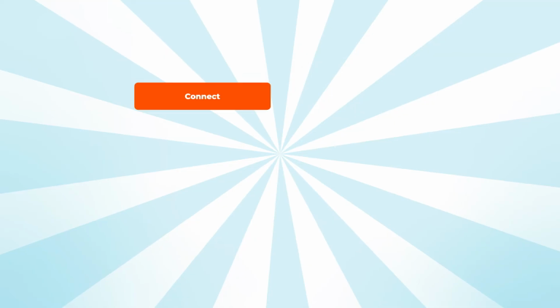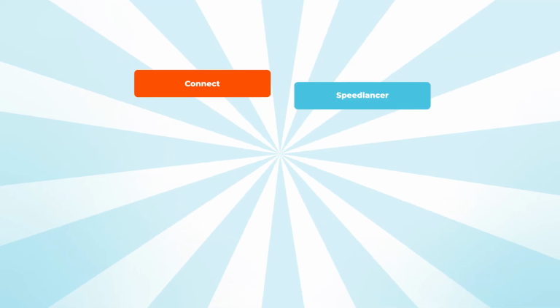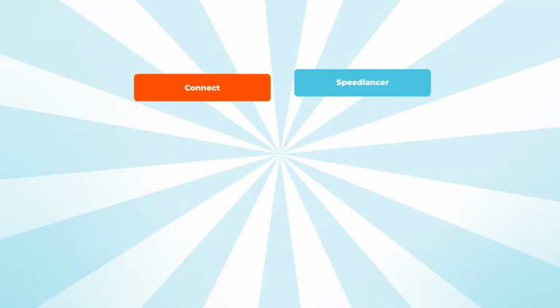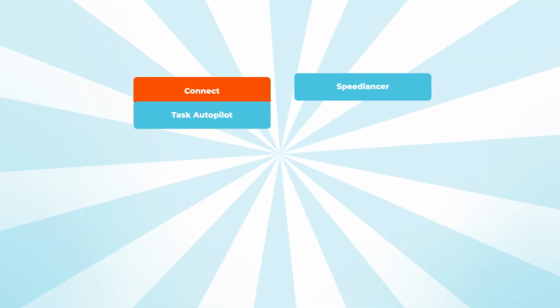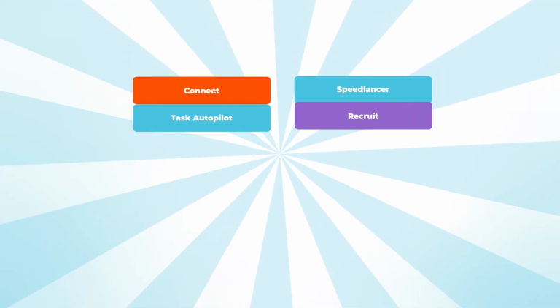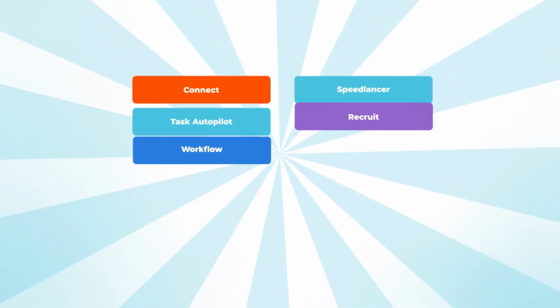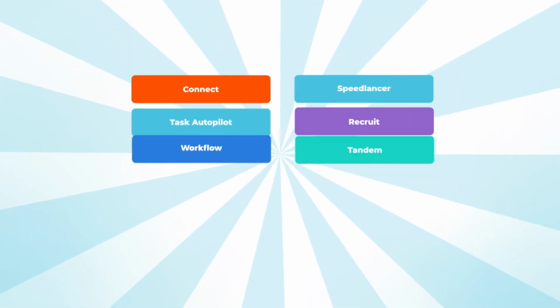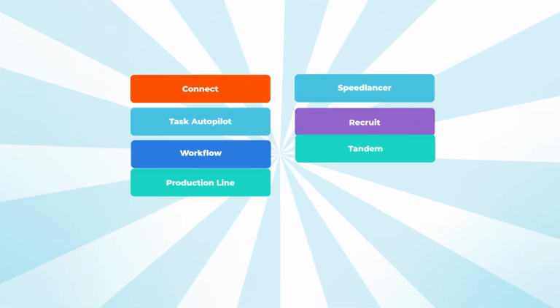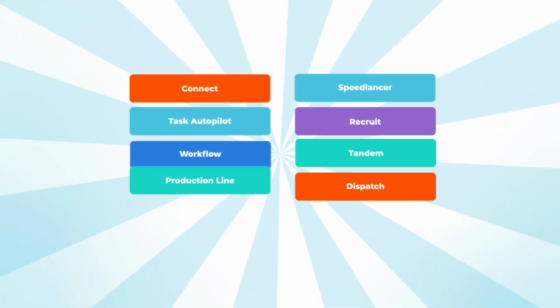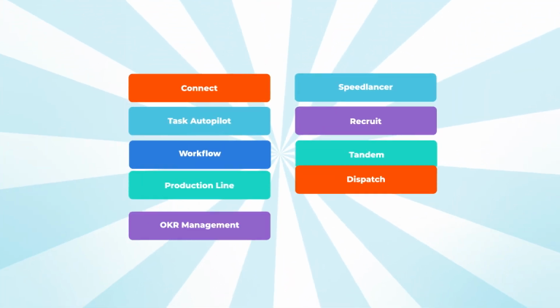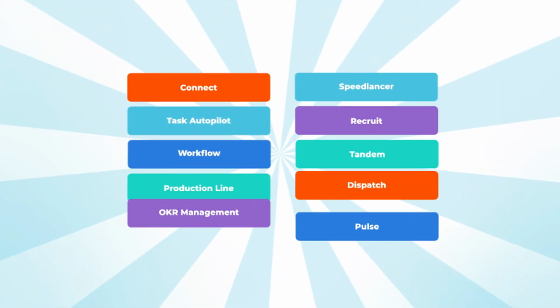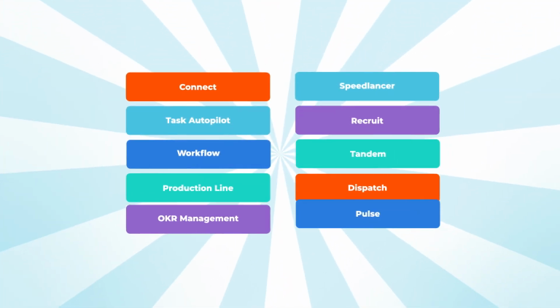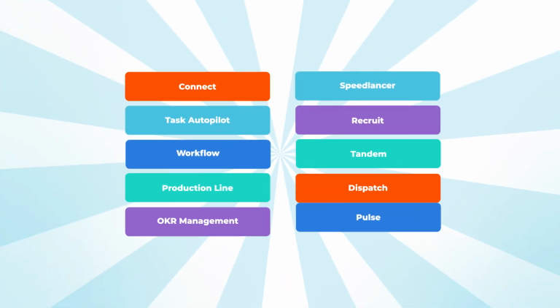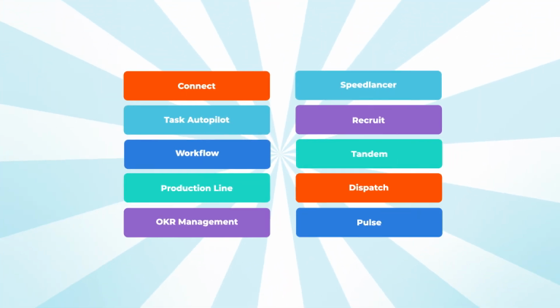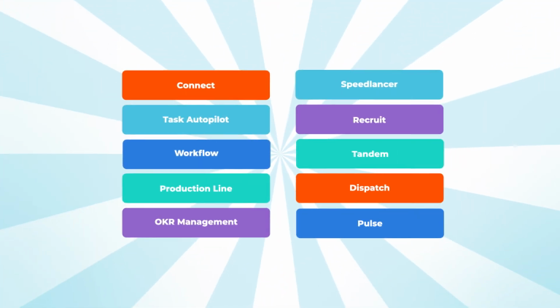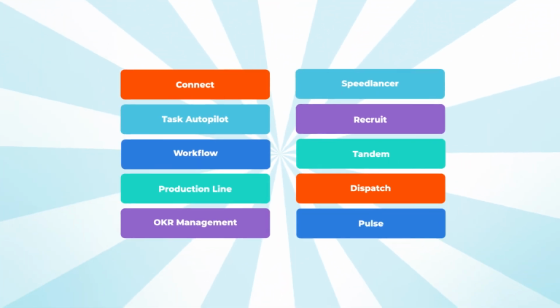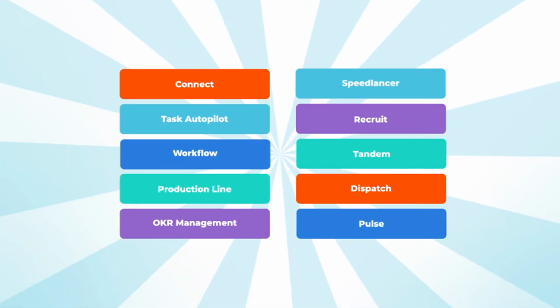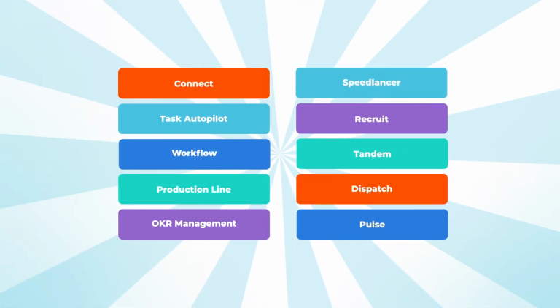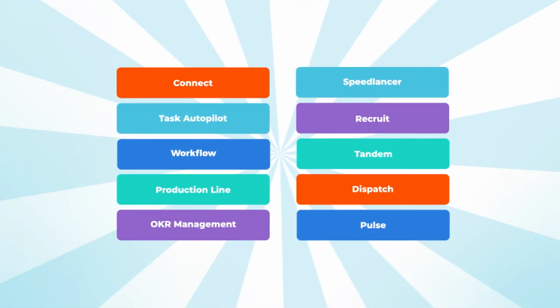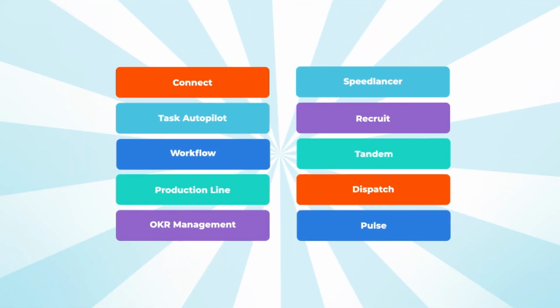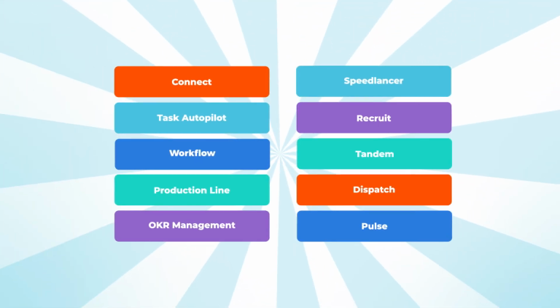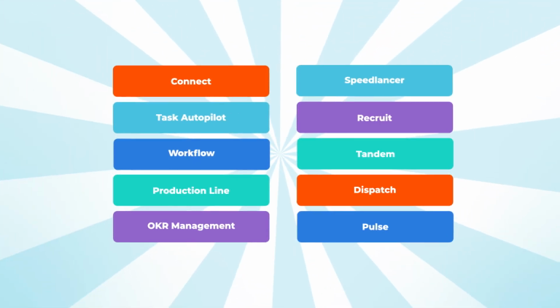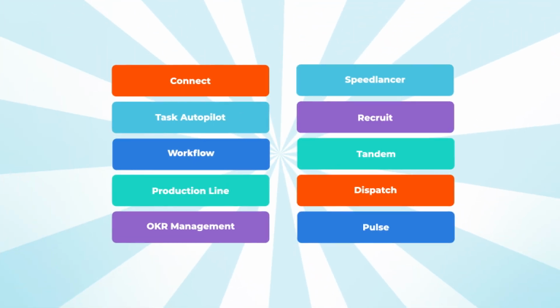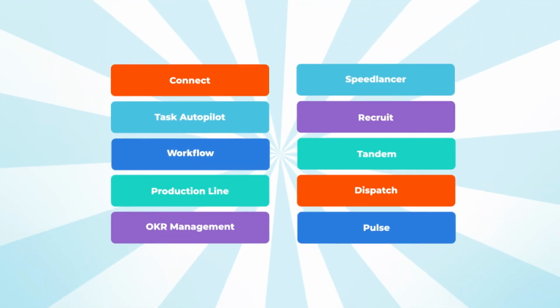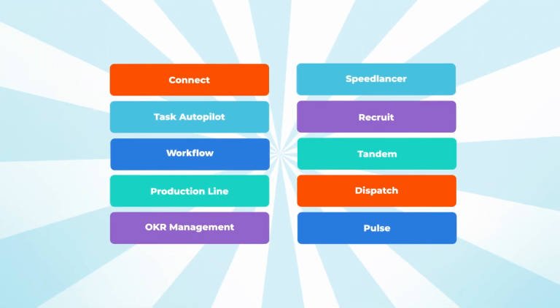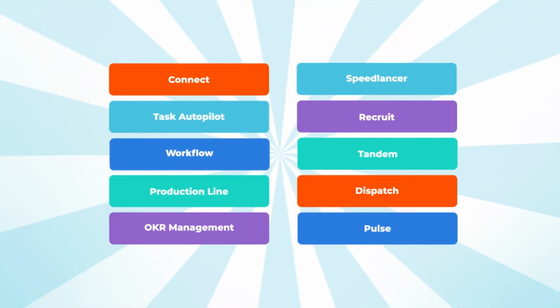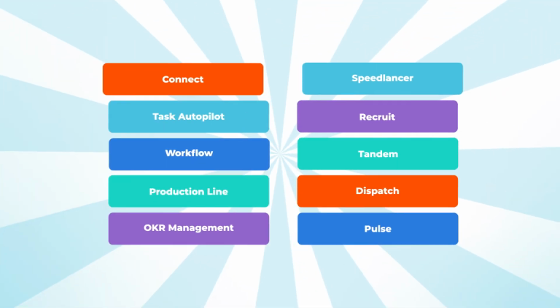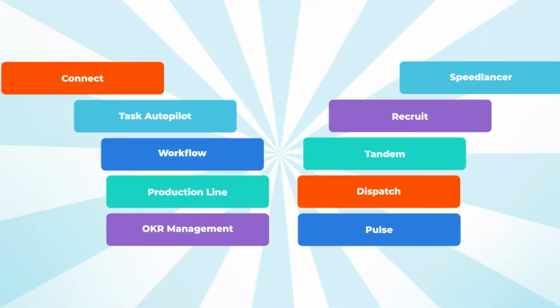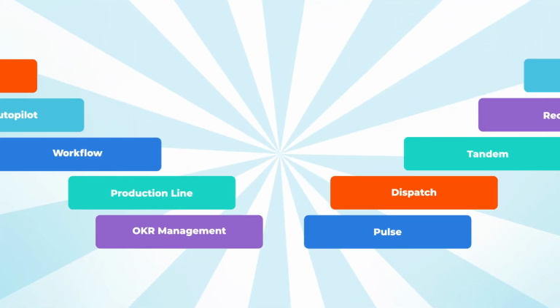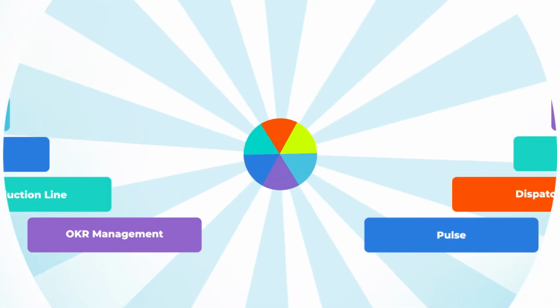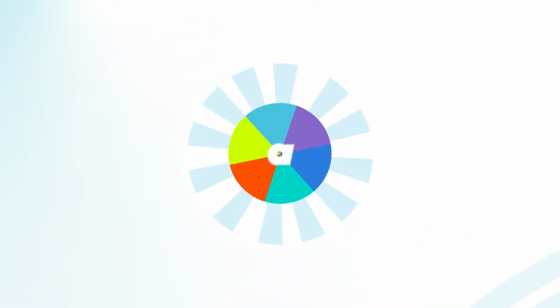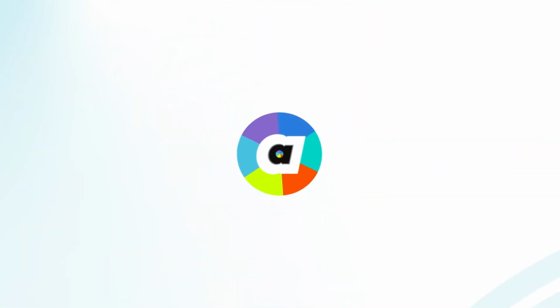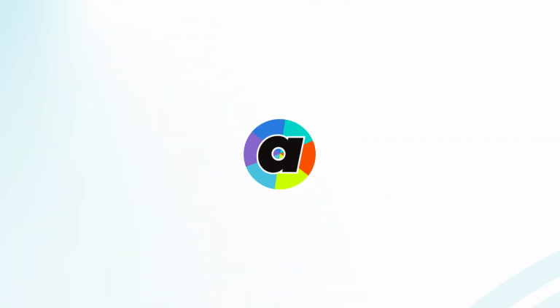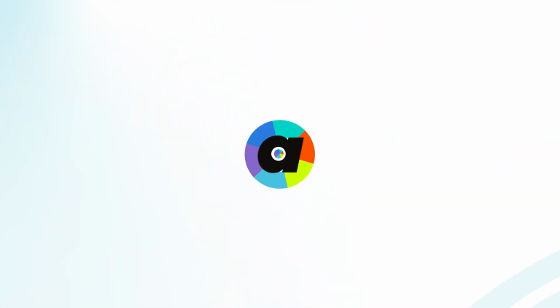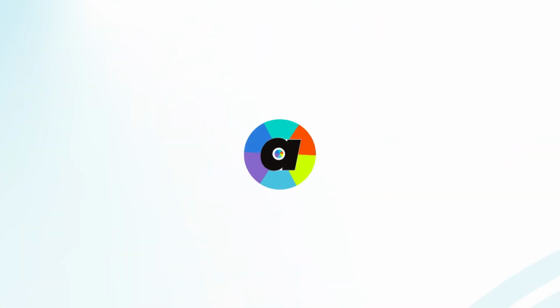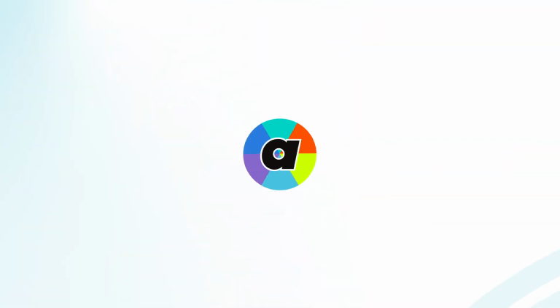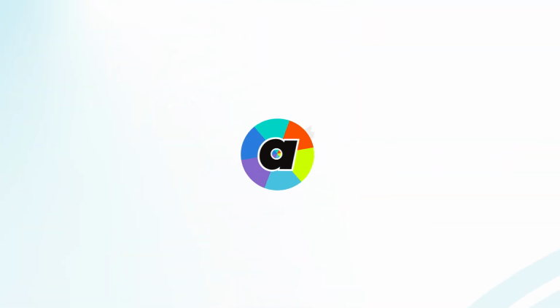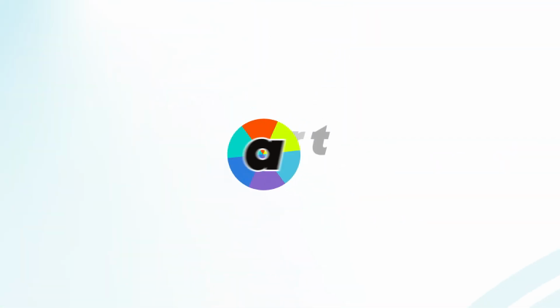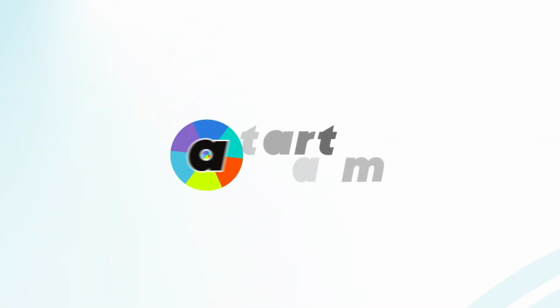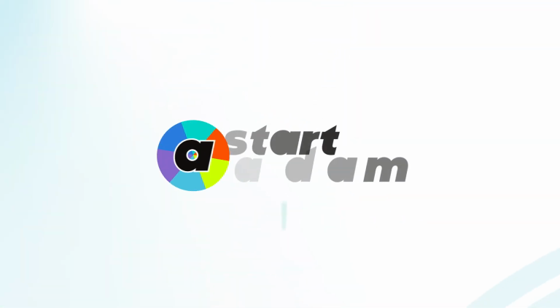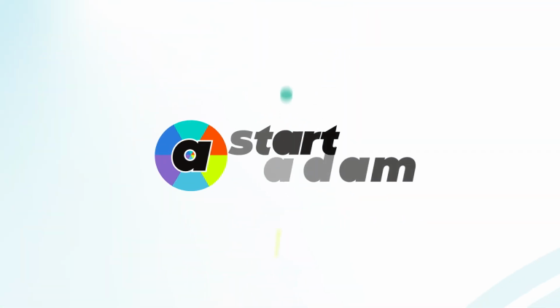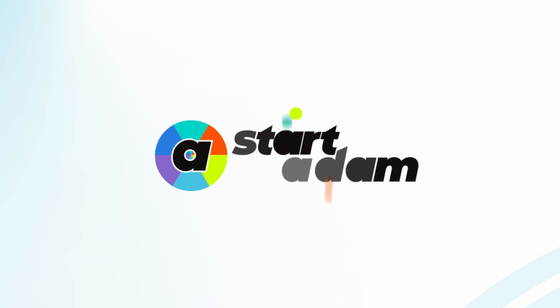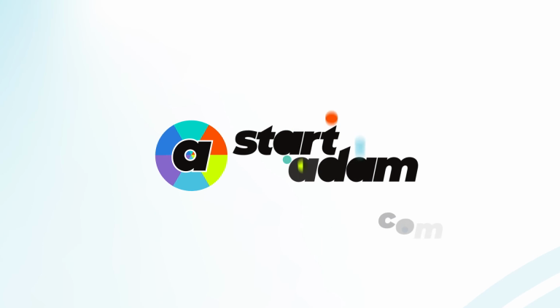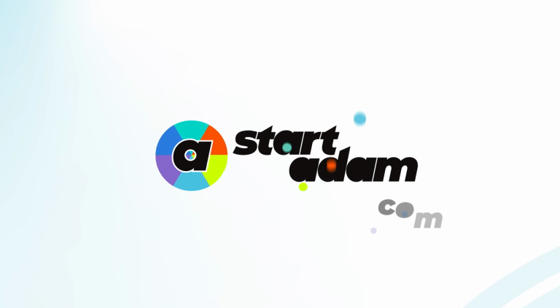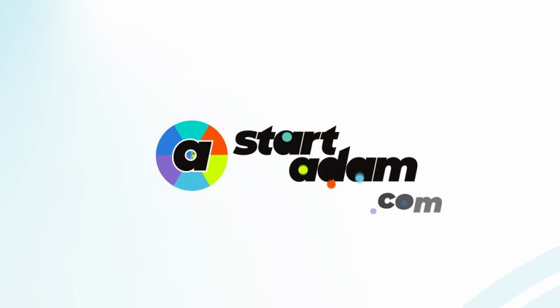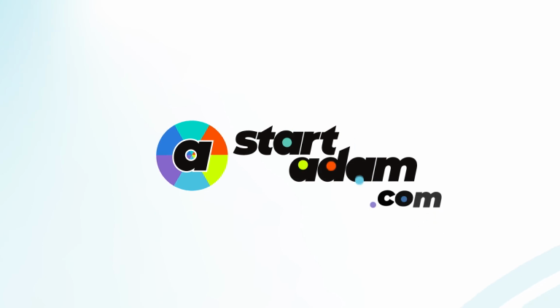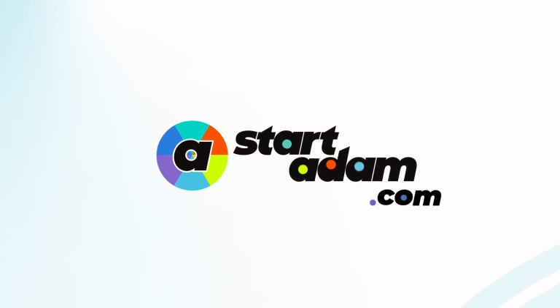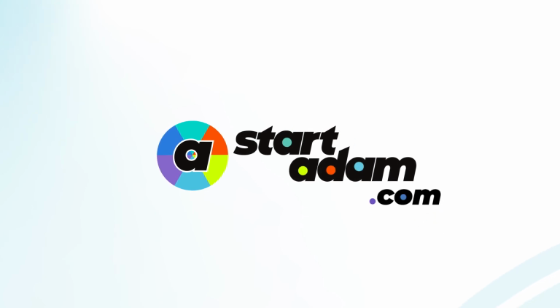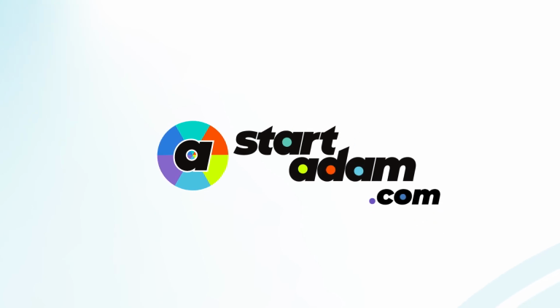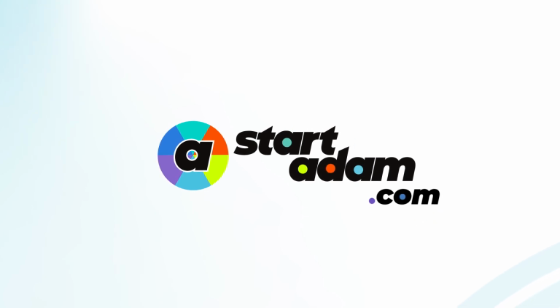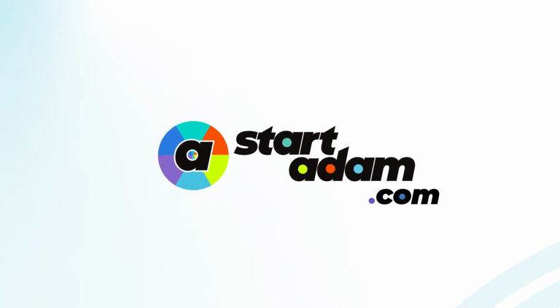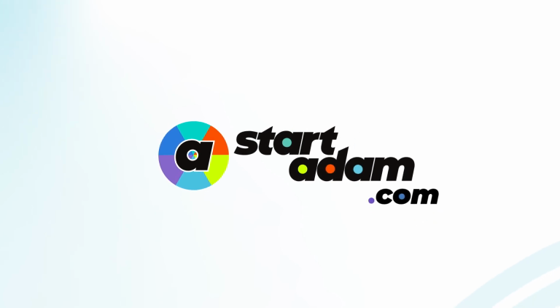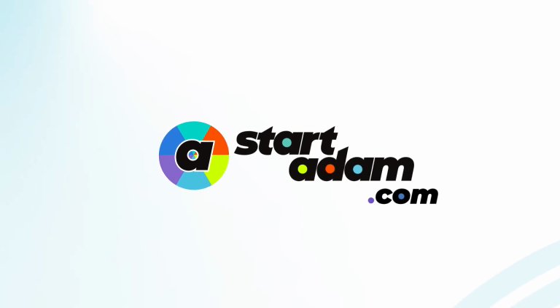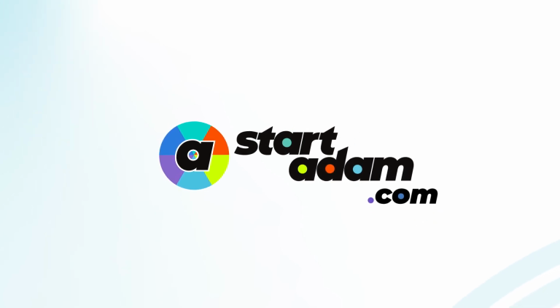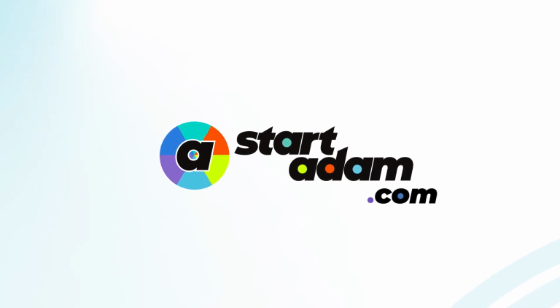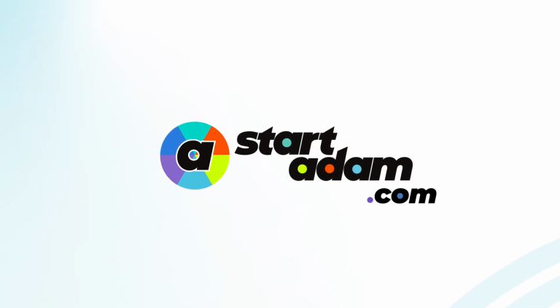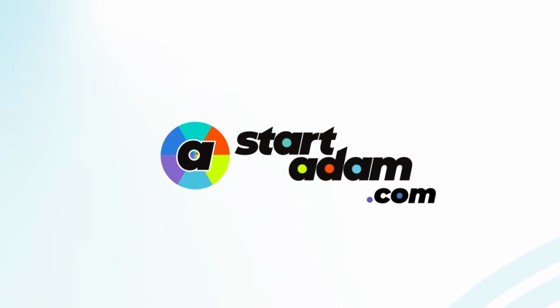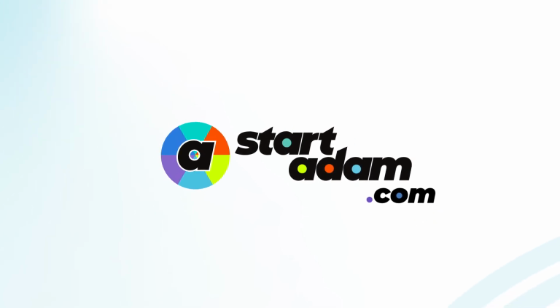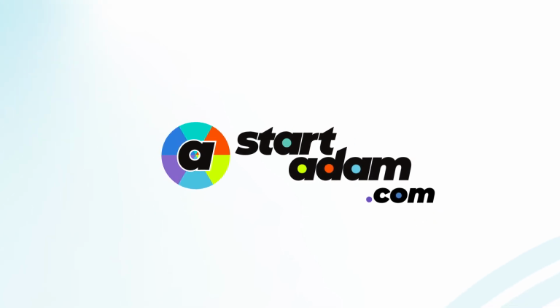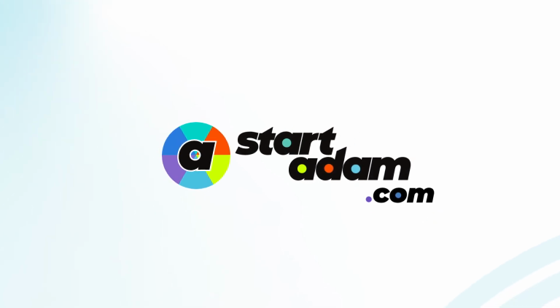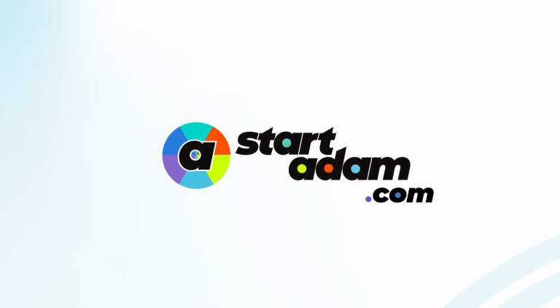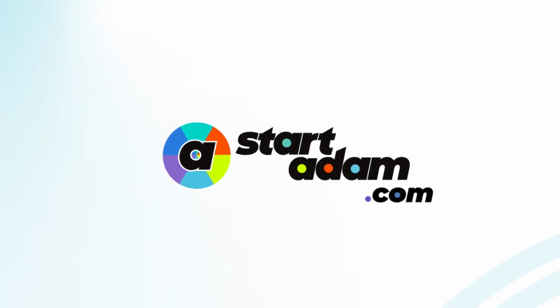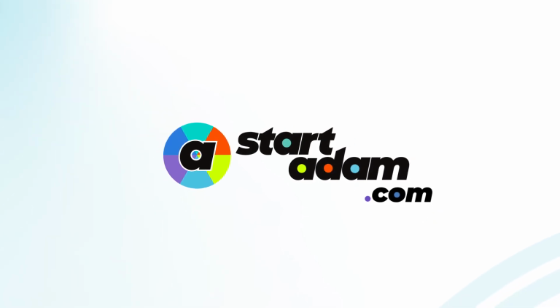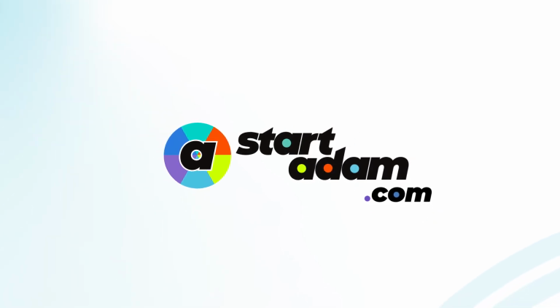Adam has many more superpowers. Start using Adam today to find out what automated management can bring to your modern team.